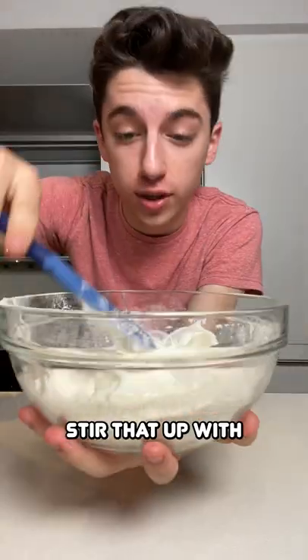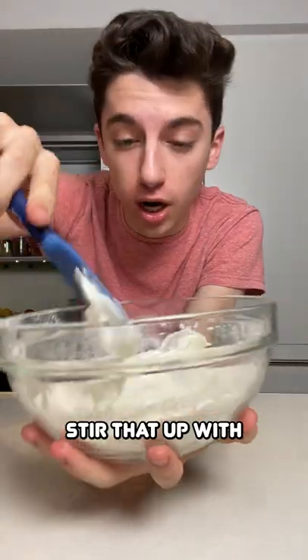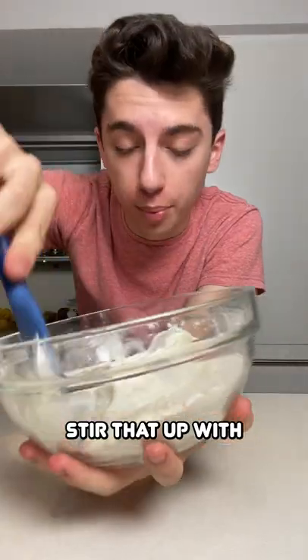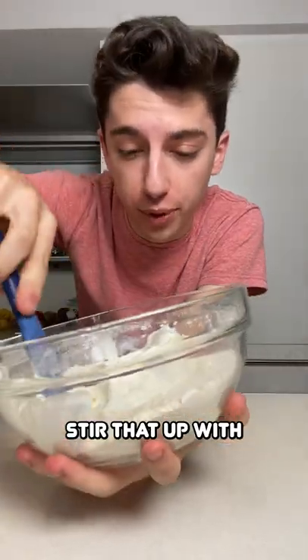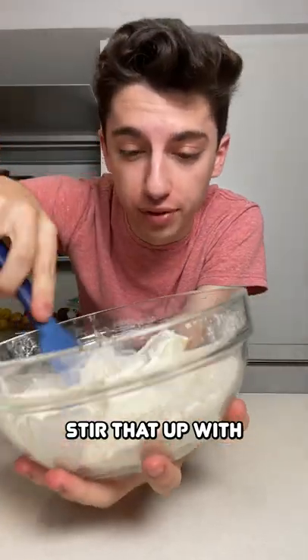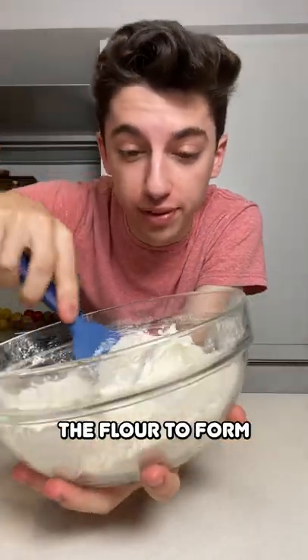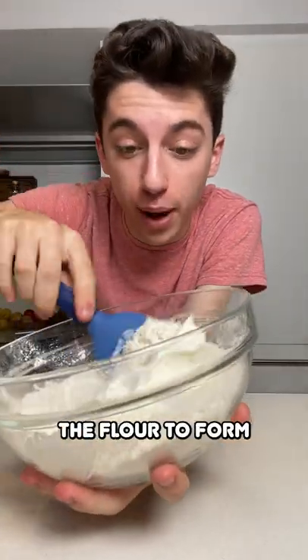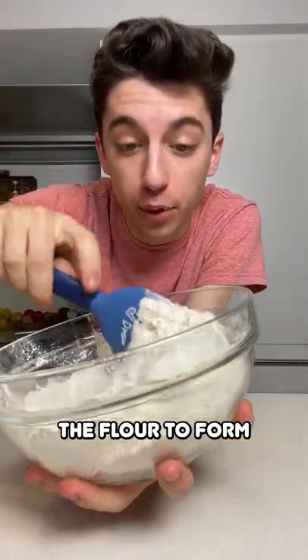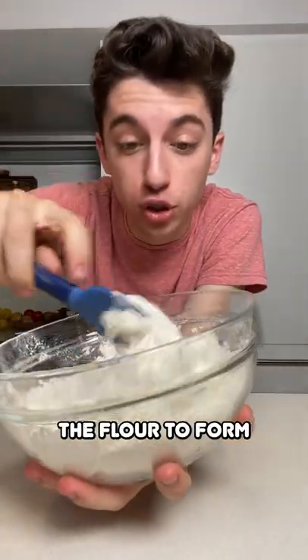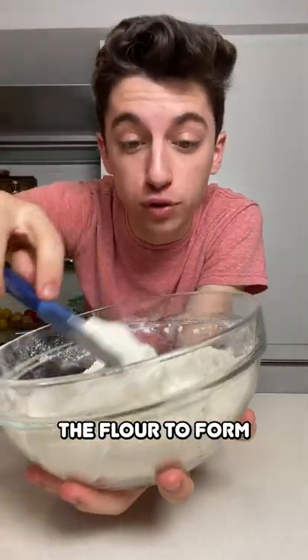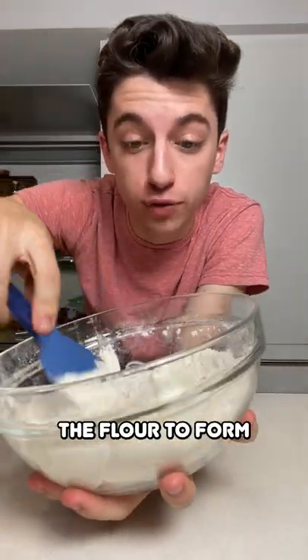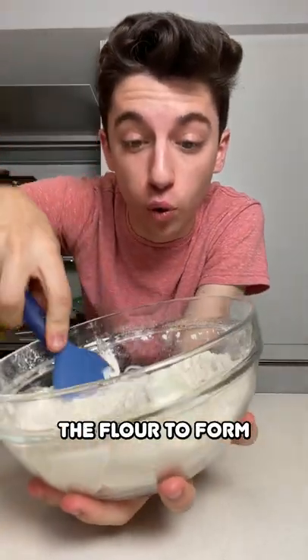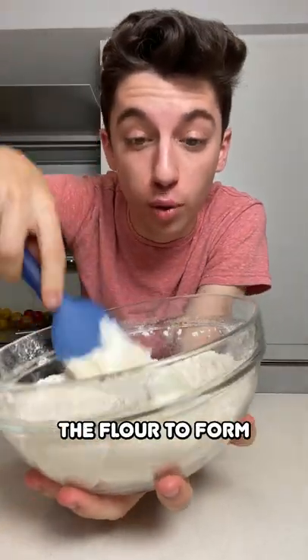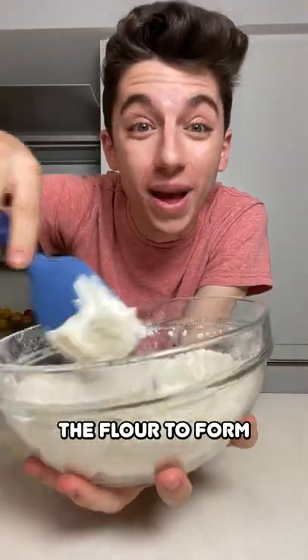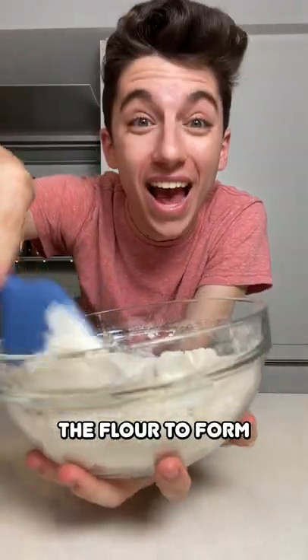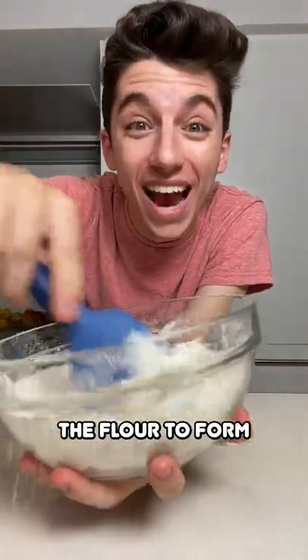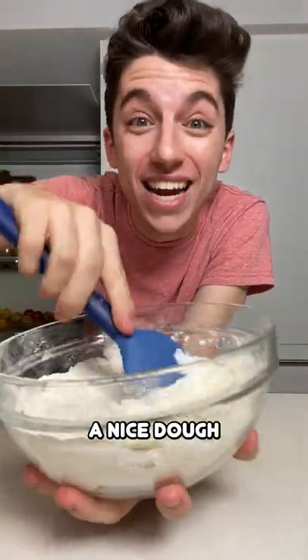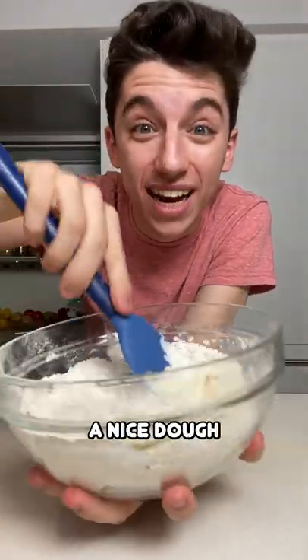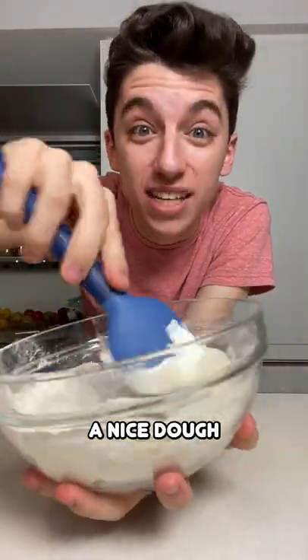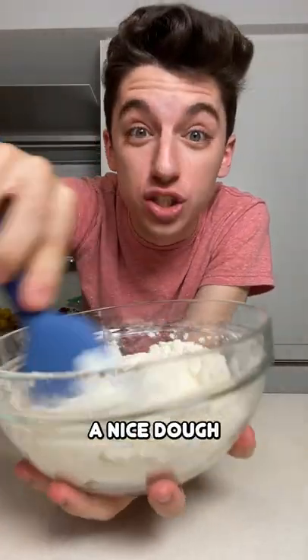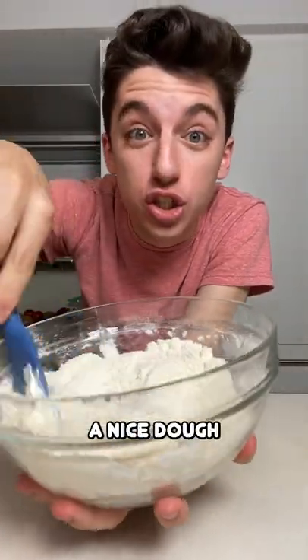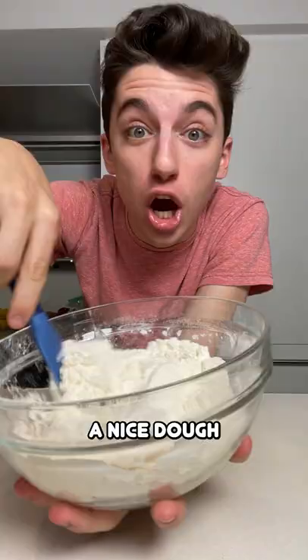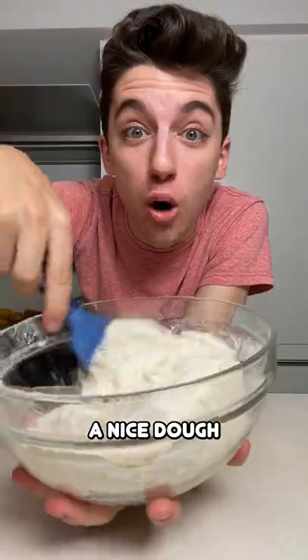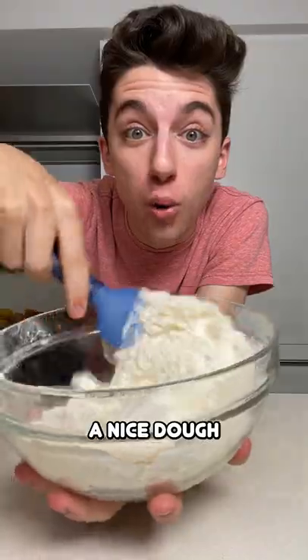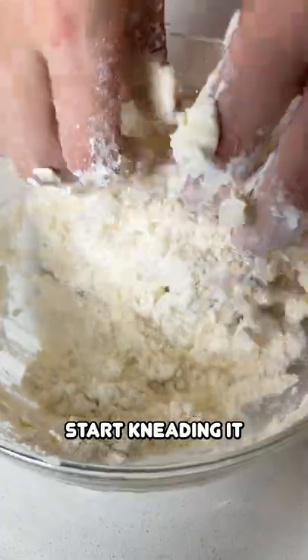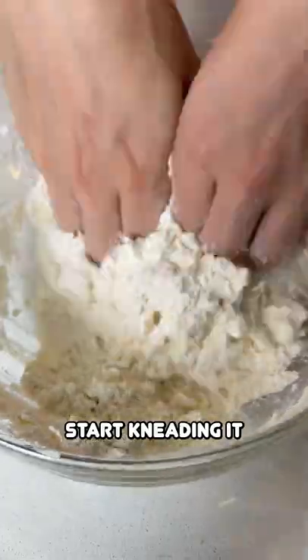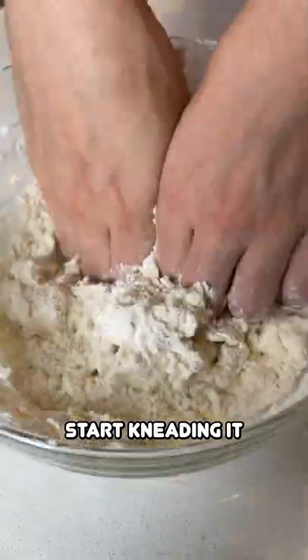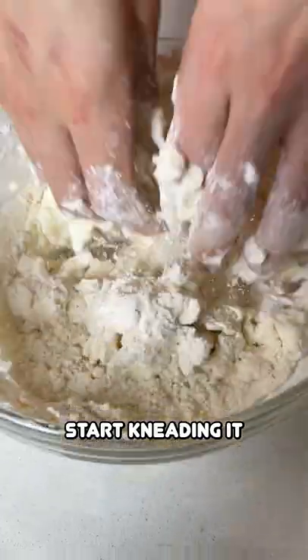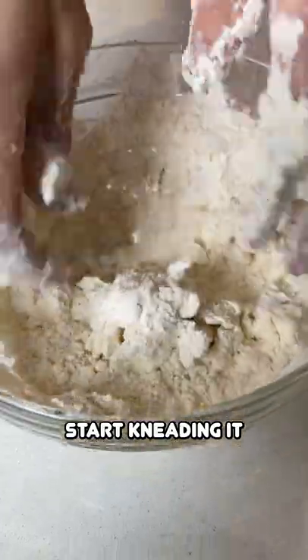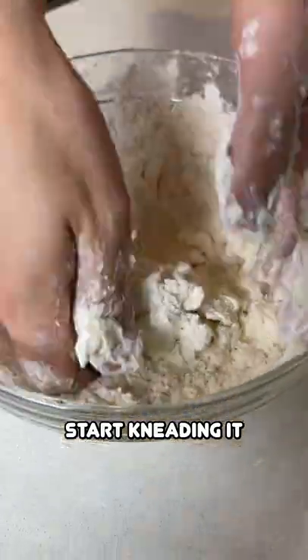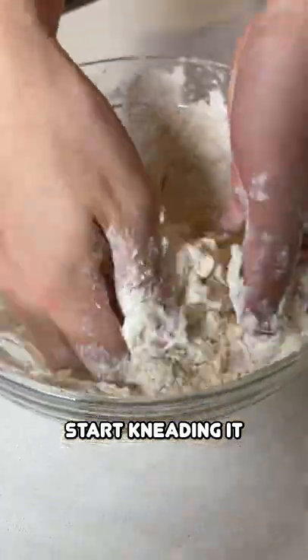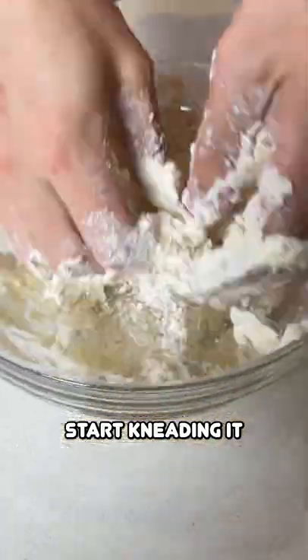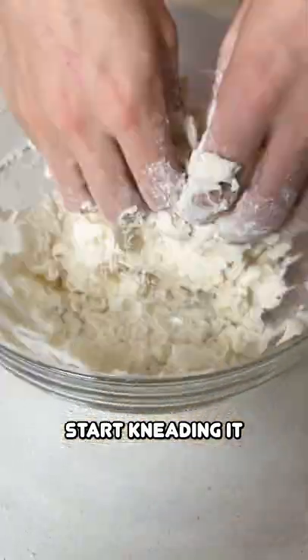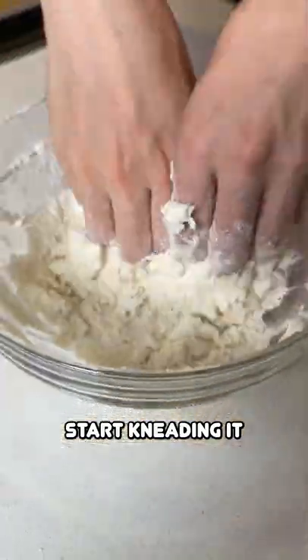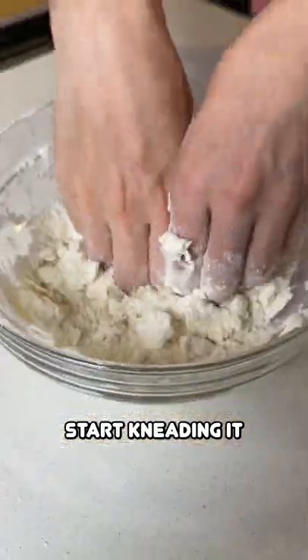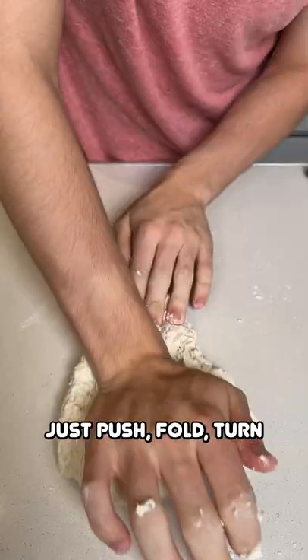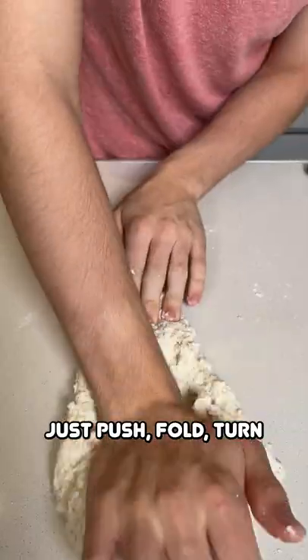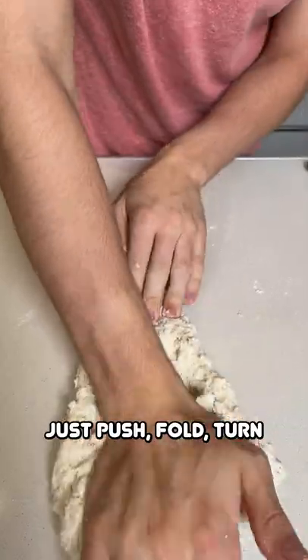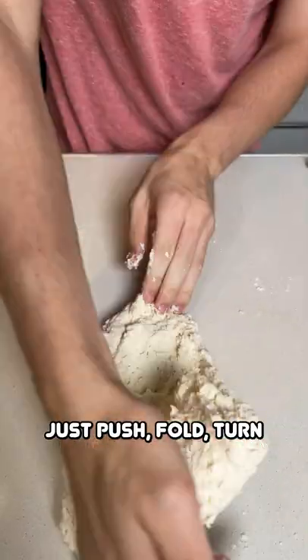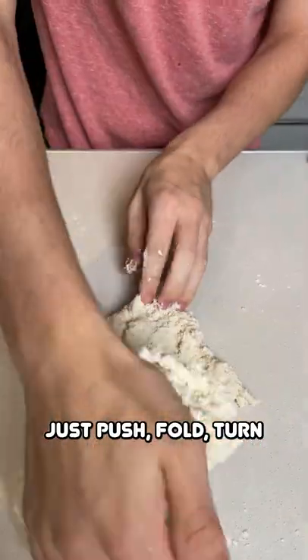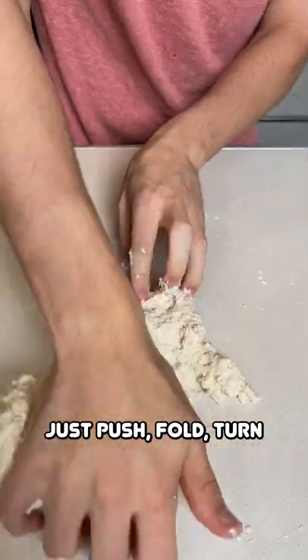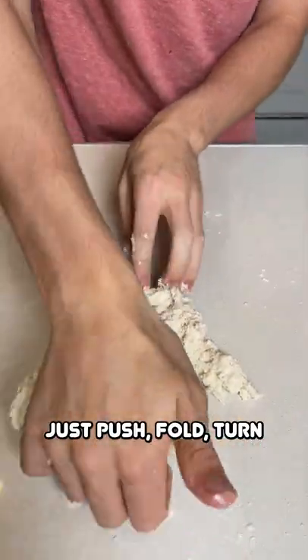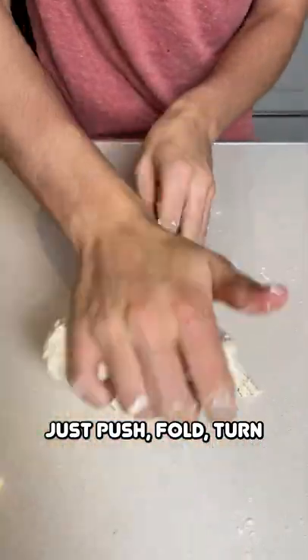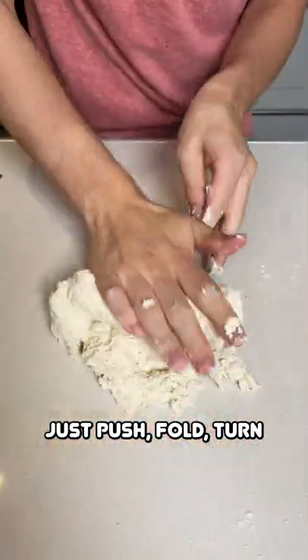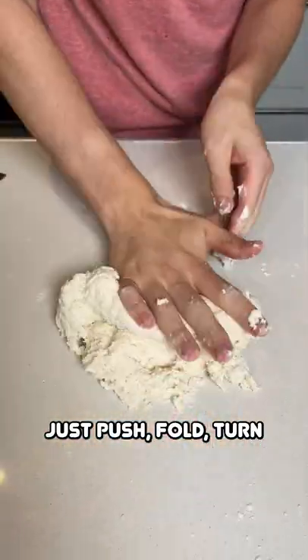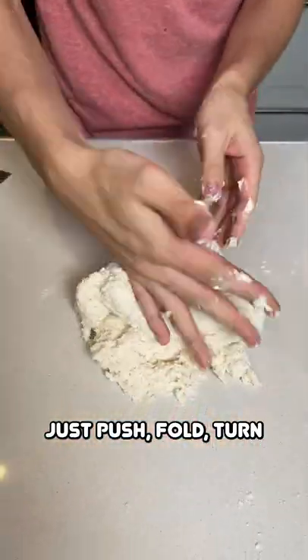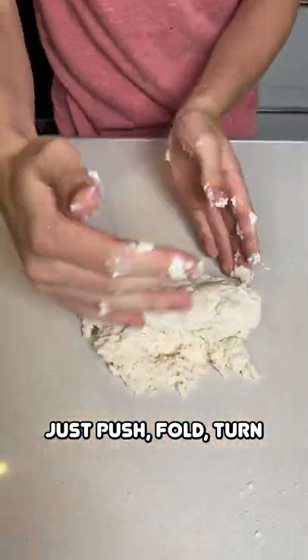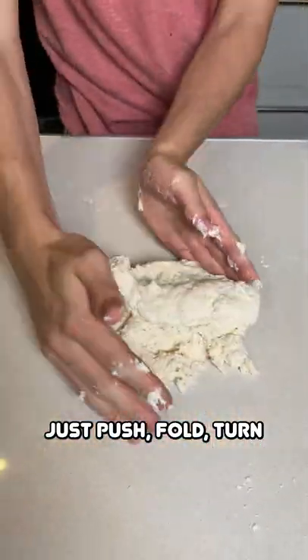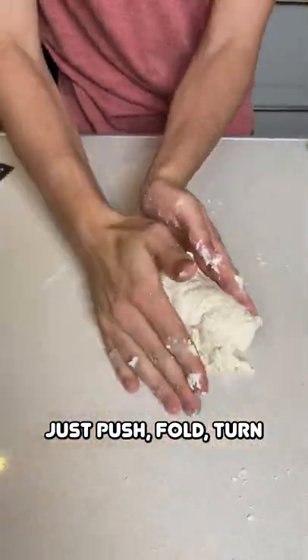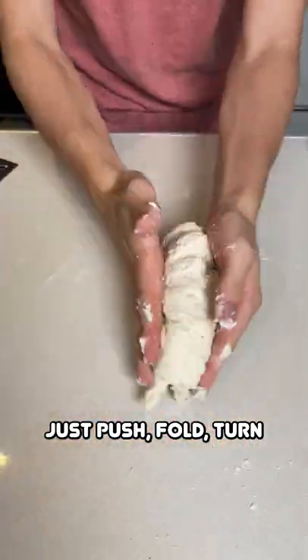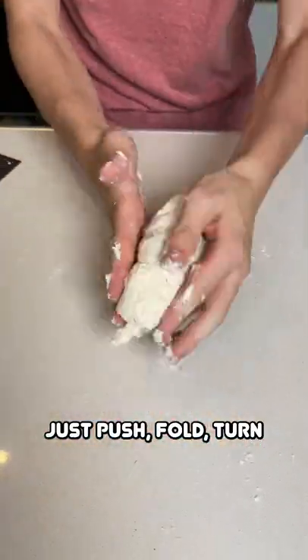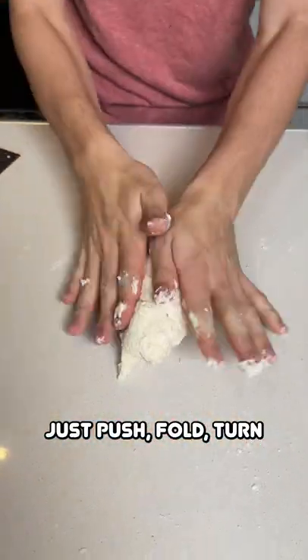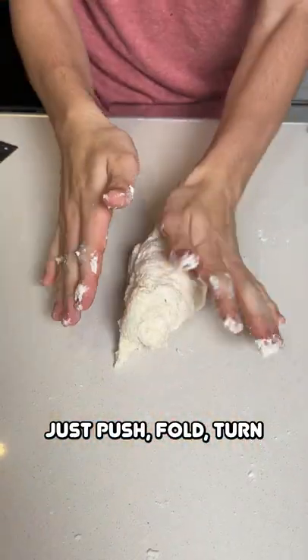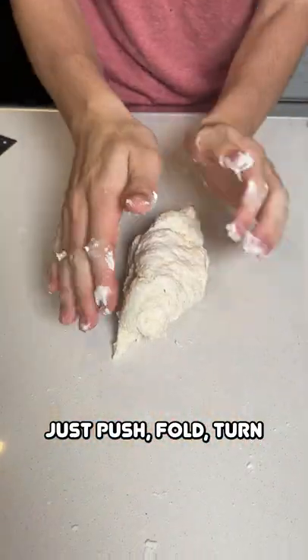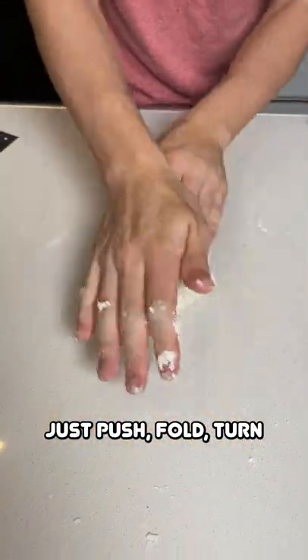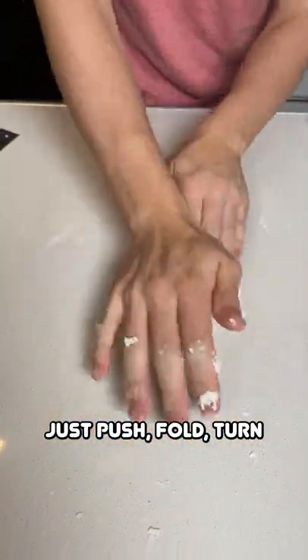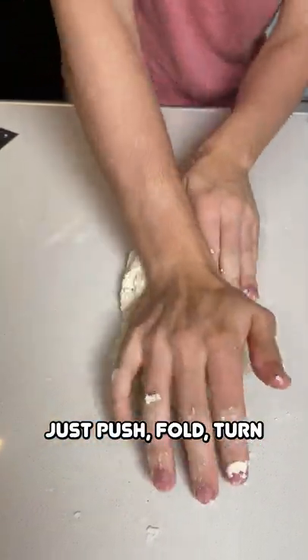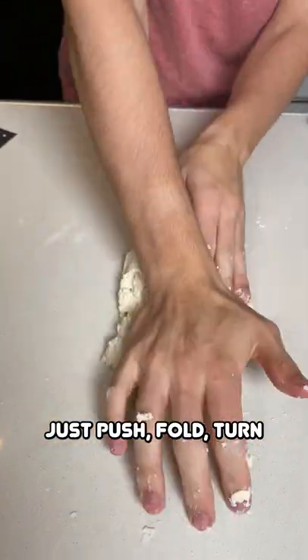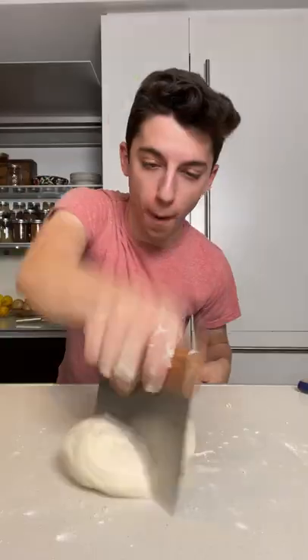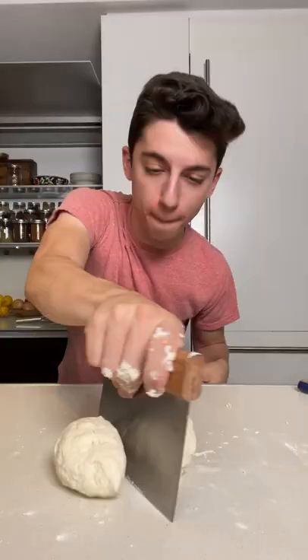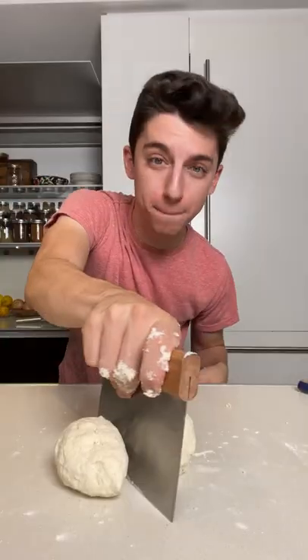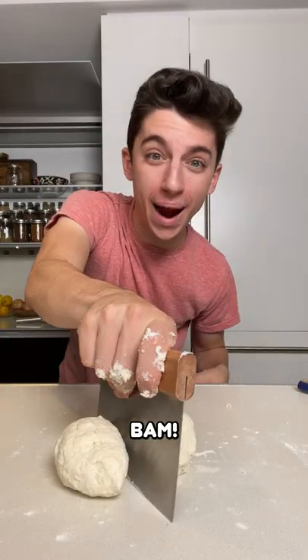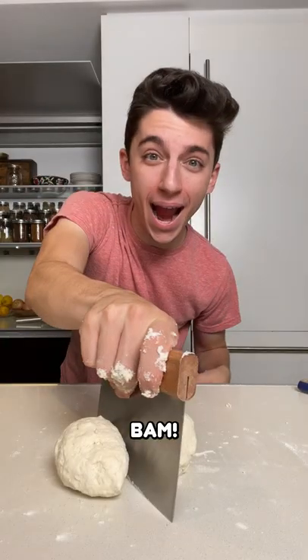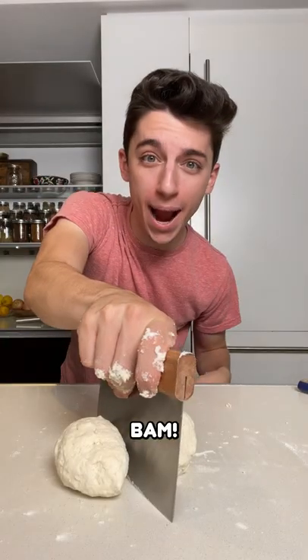Stir that up with the flour to form a nice dough. Start kneading it — just push, fold, turn. Bam!